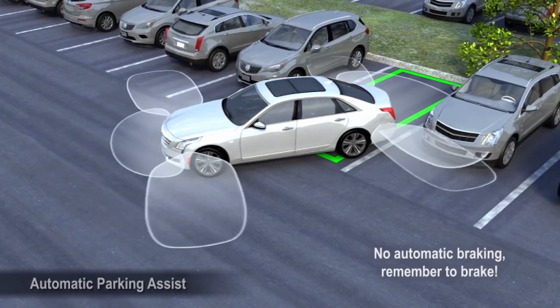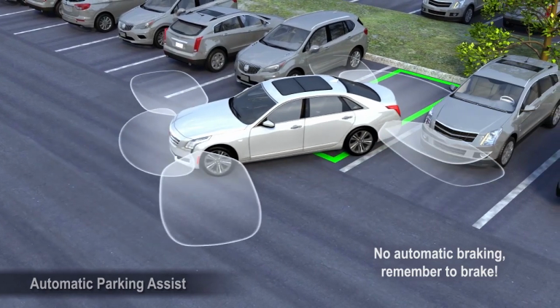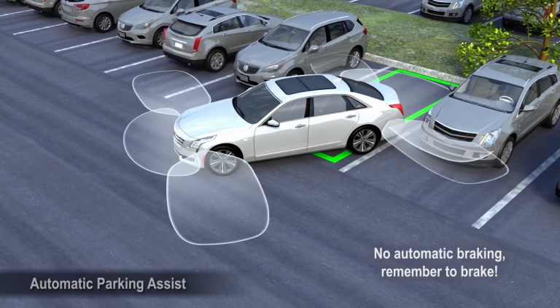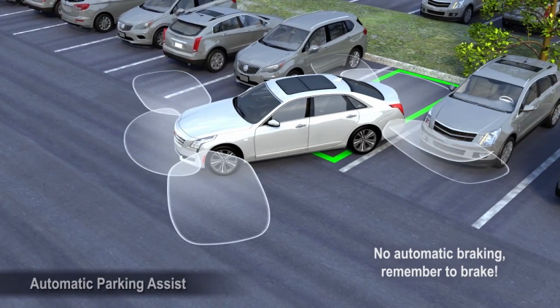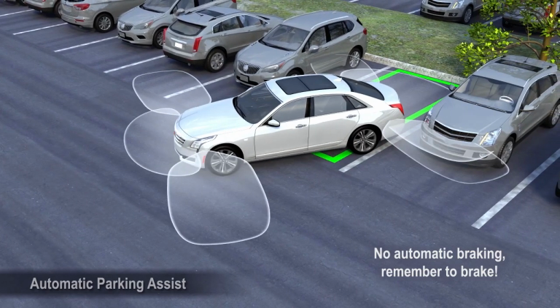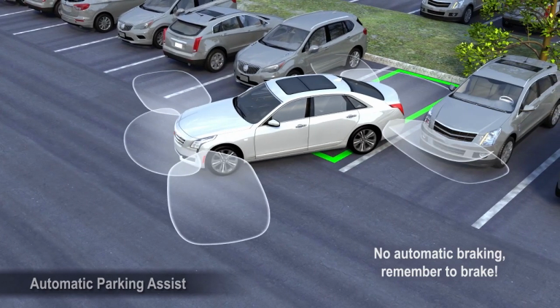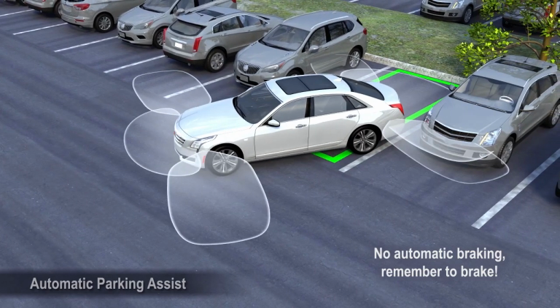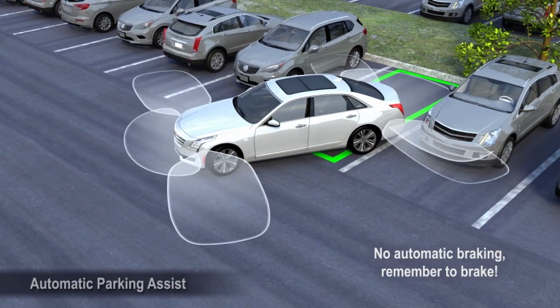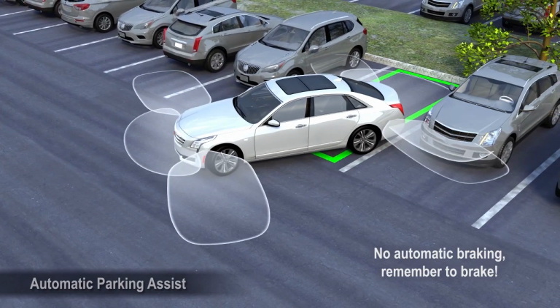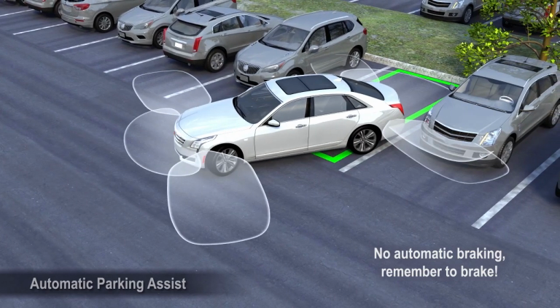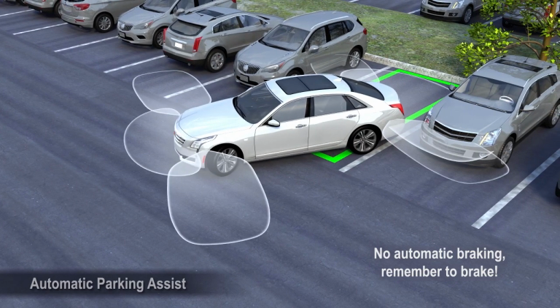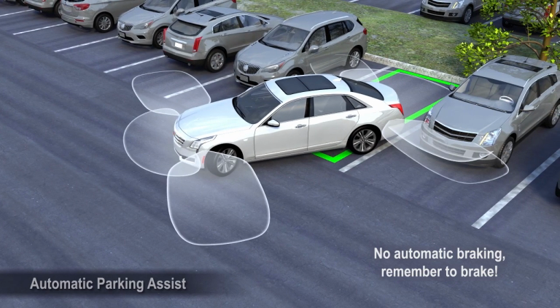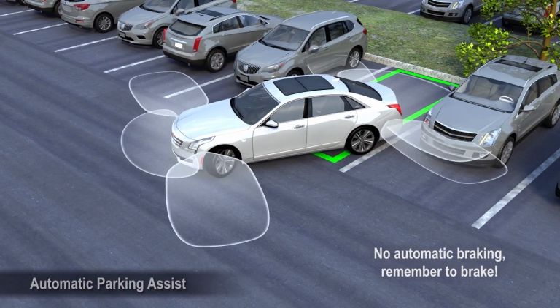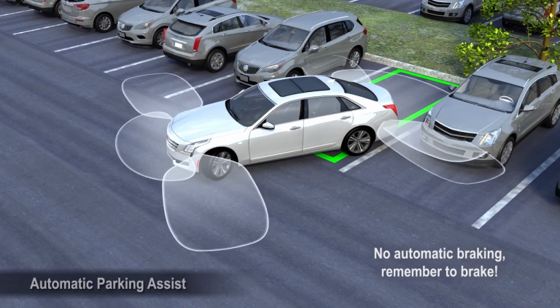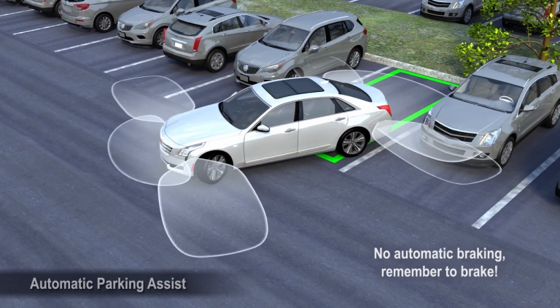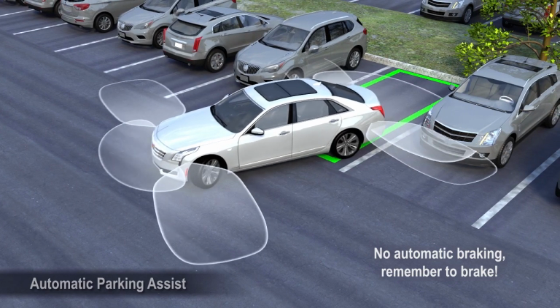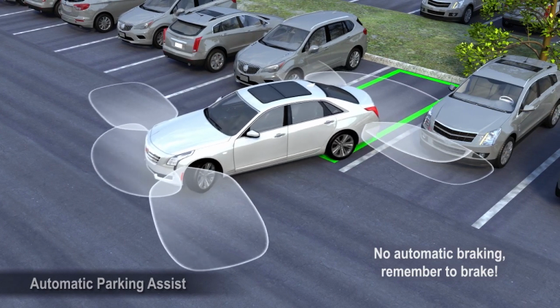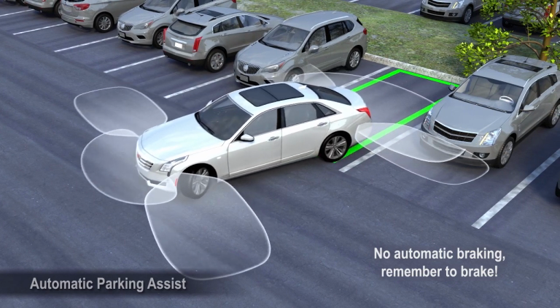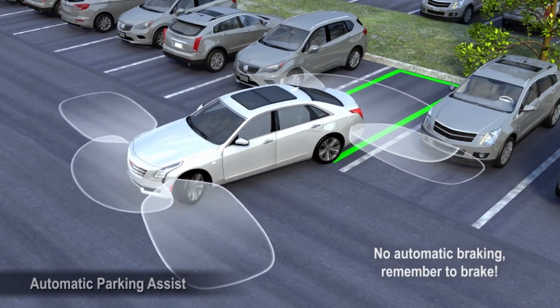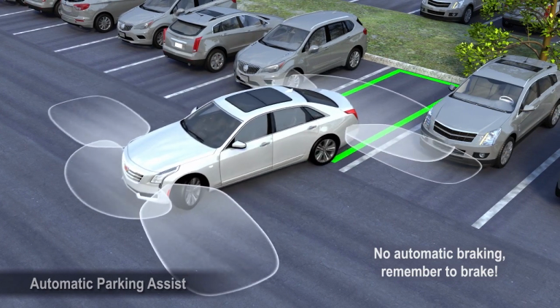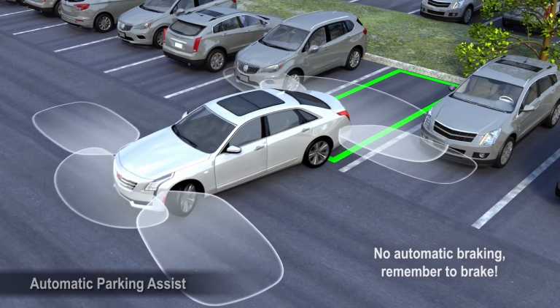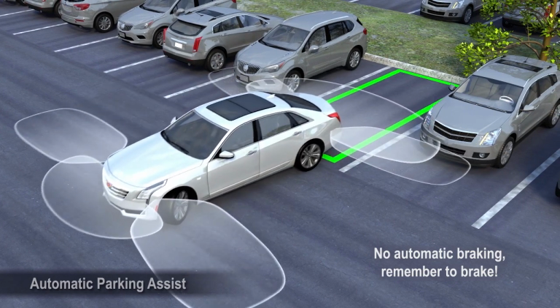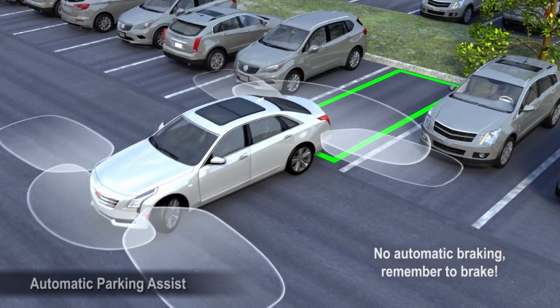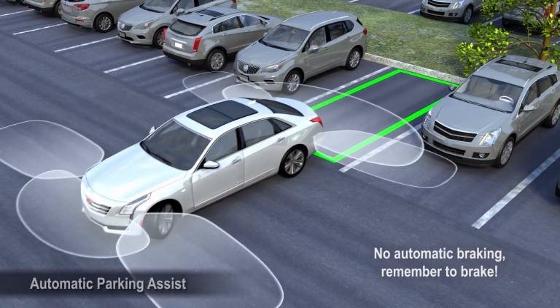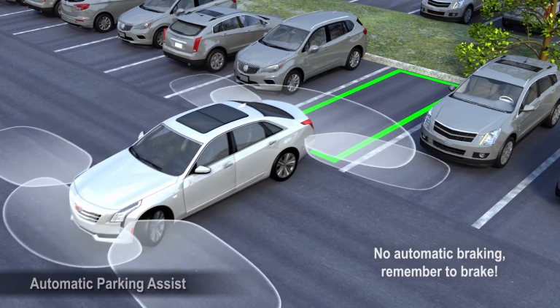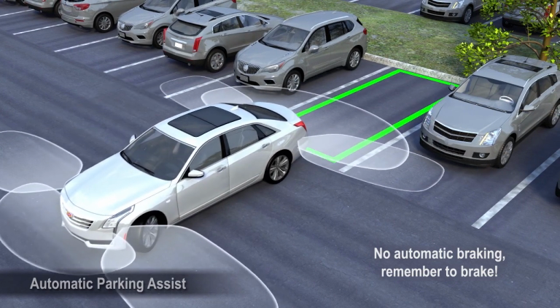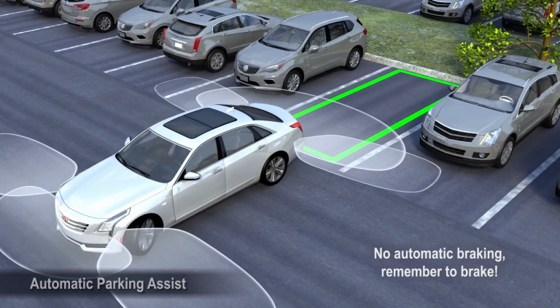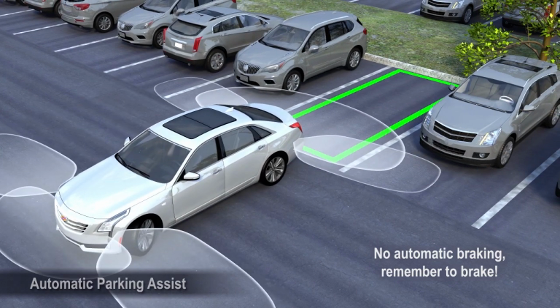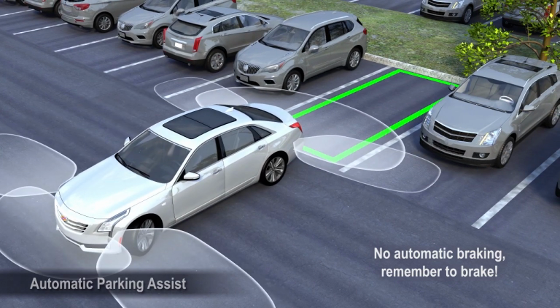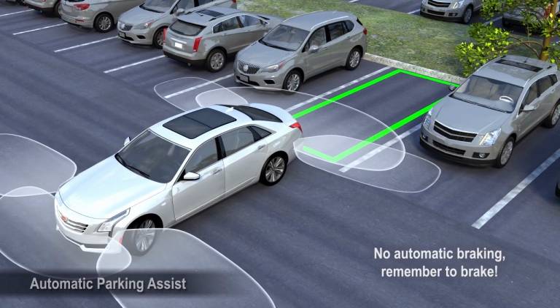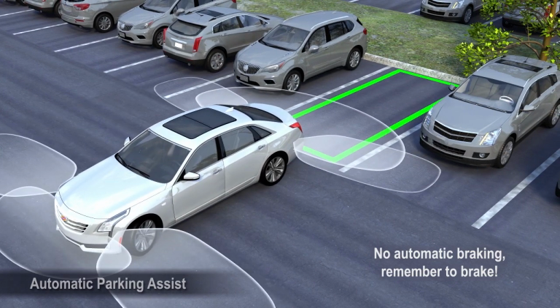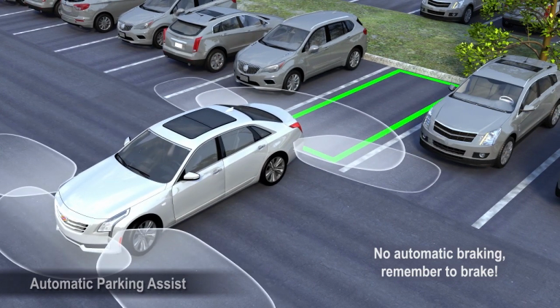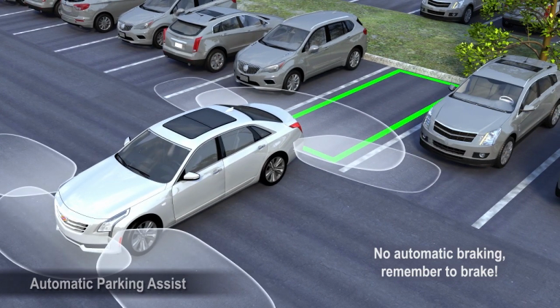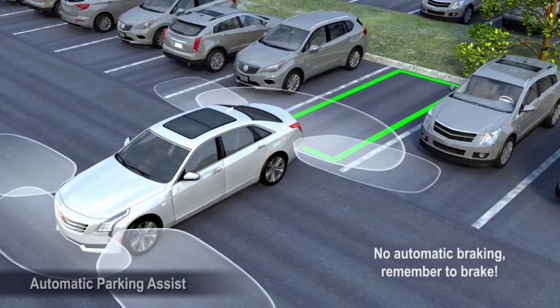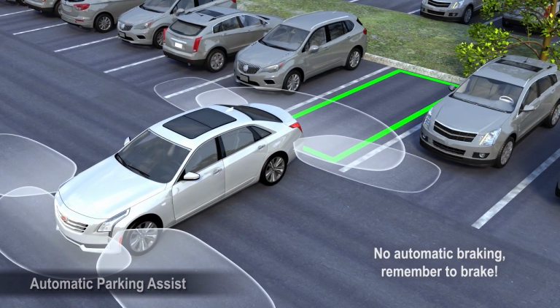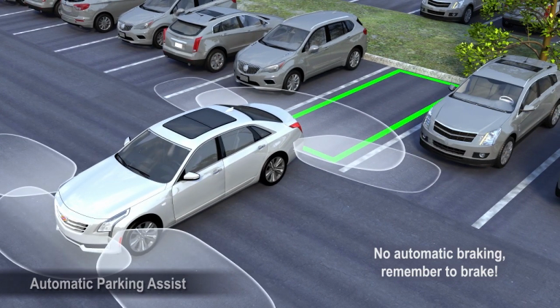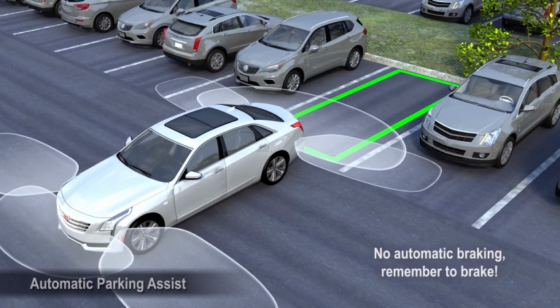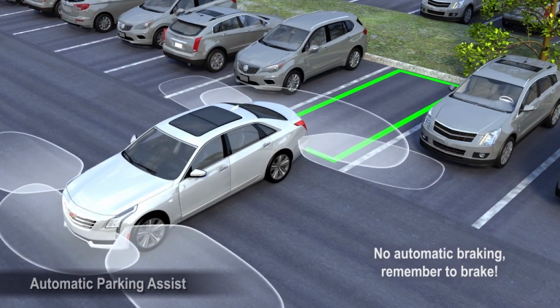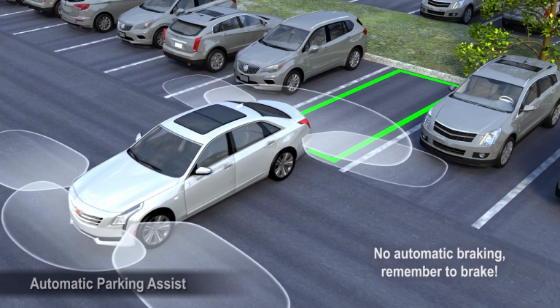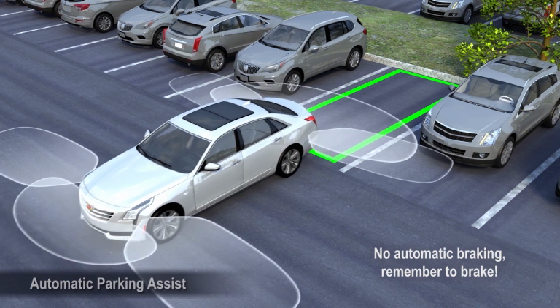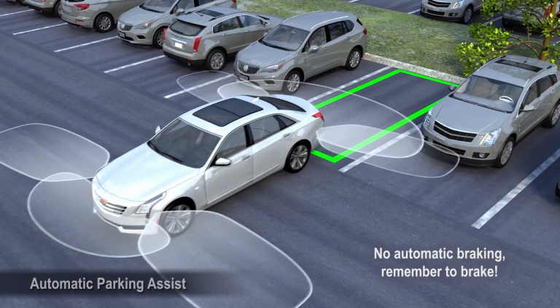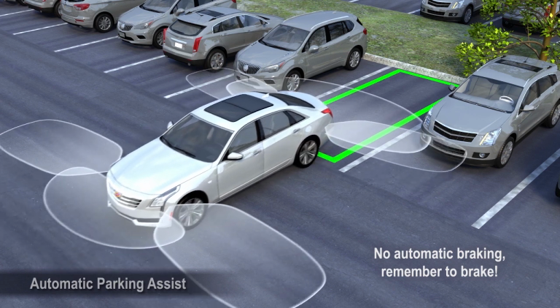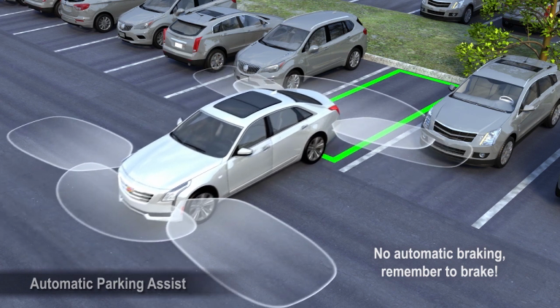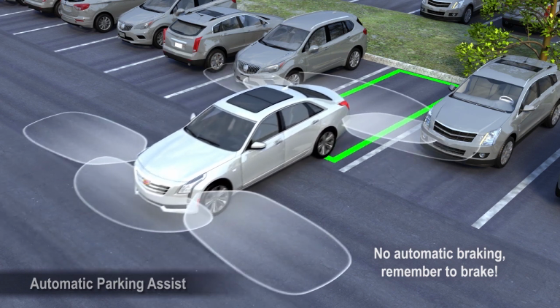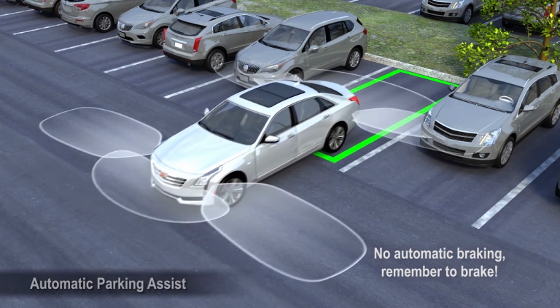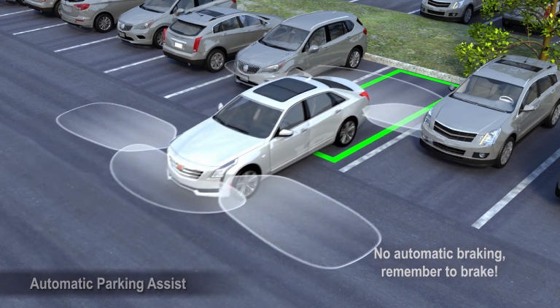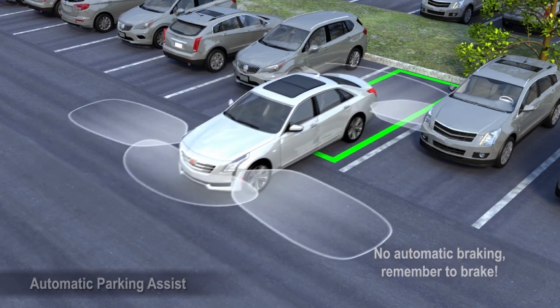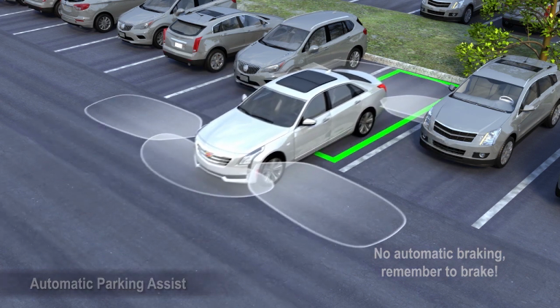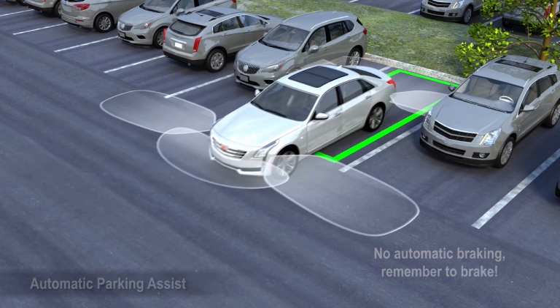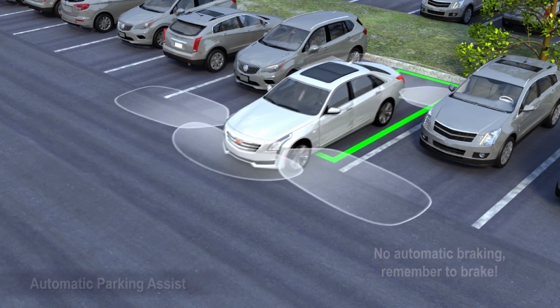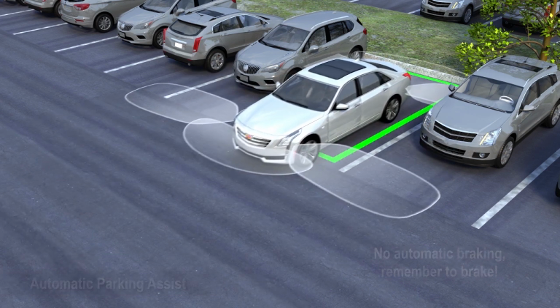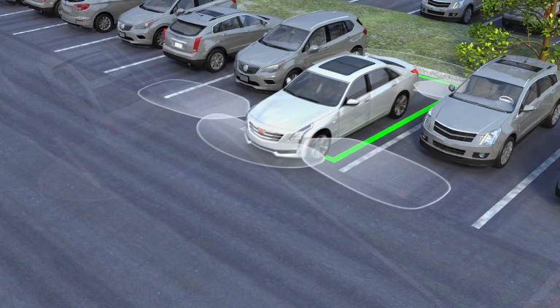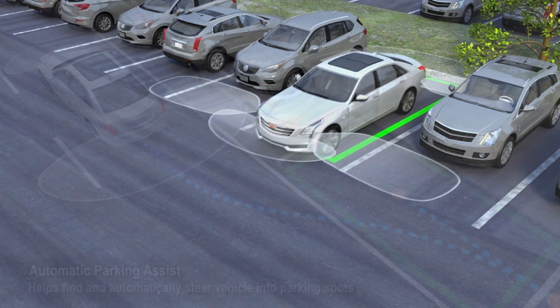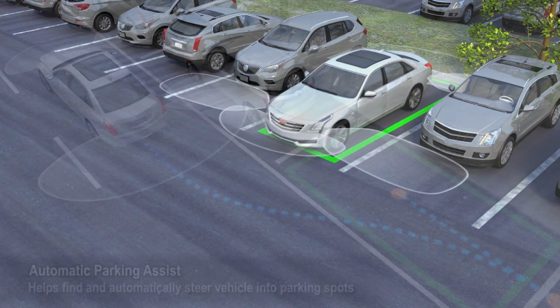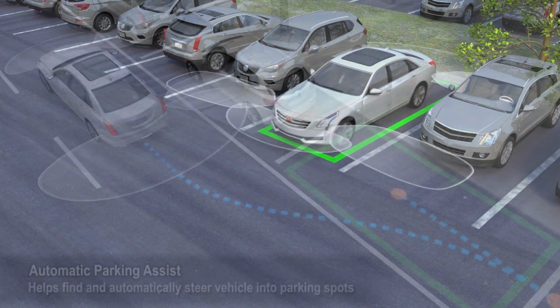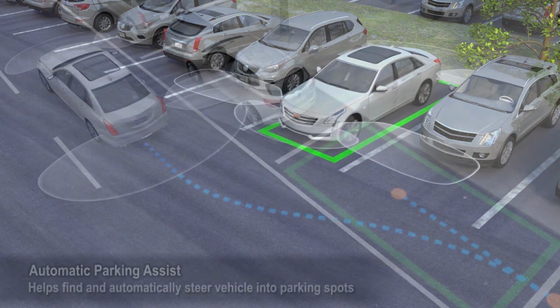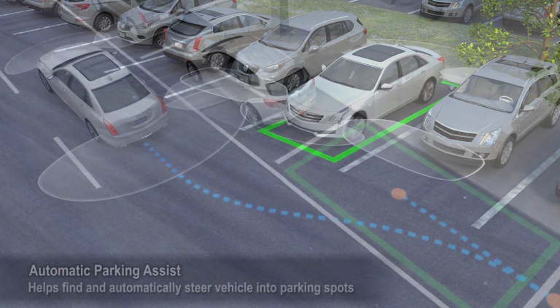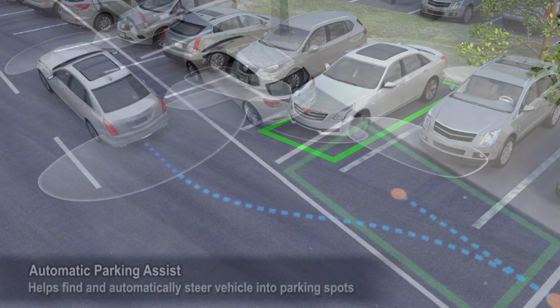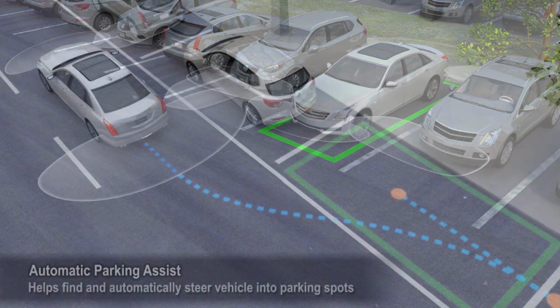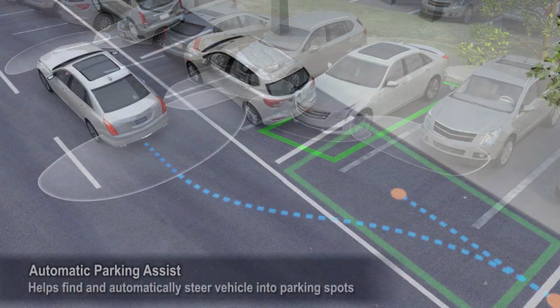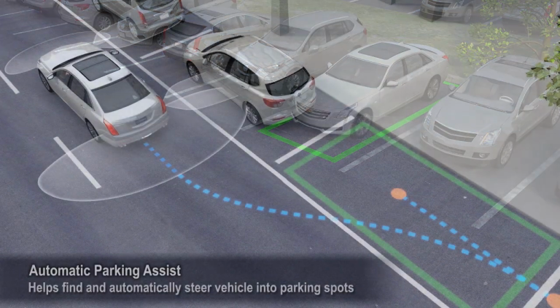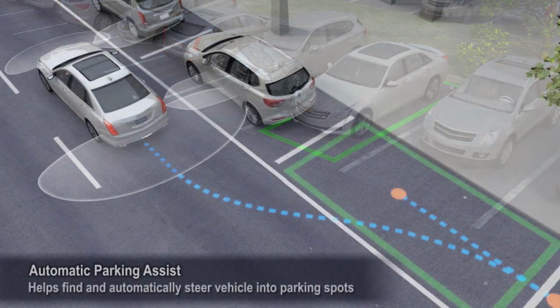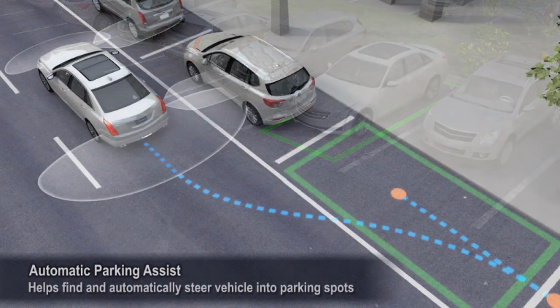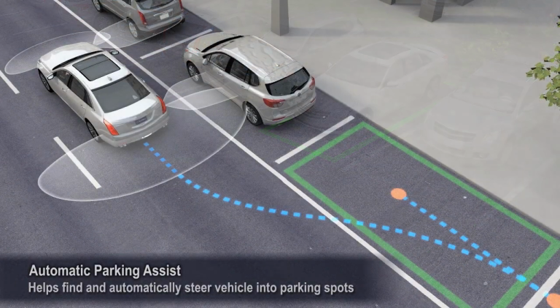Just remember, keep your hands off of the wheel while the system is automatically steering. Remember to brake.